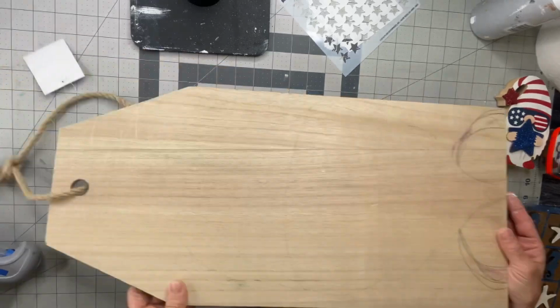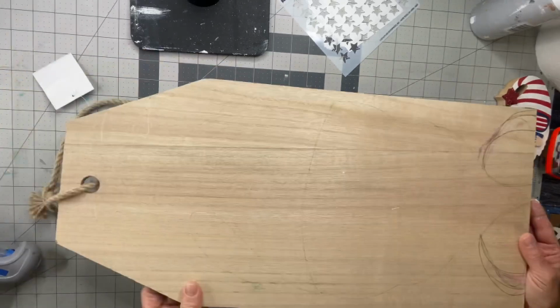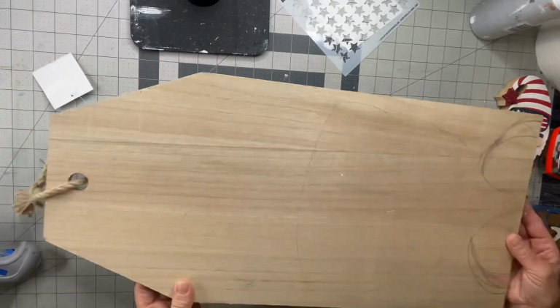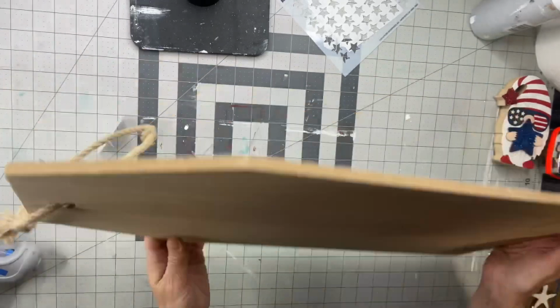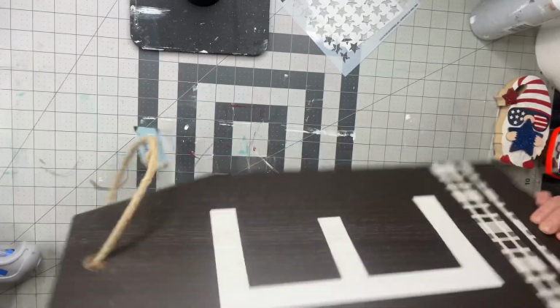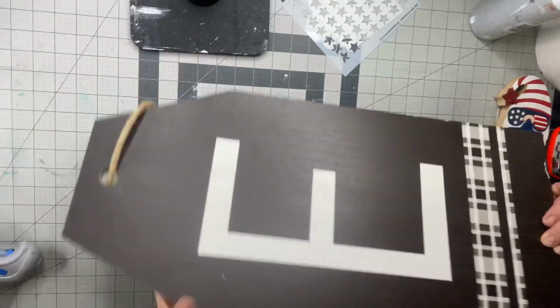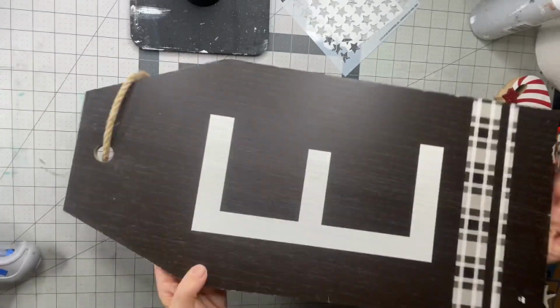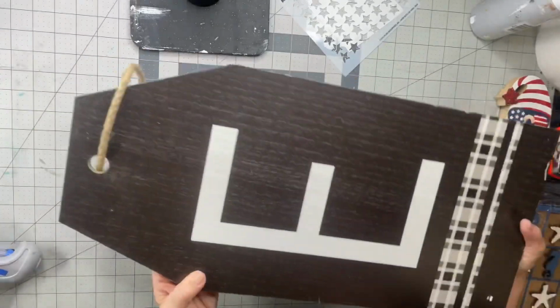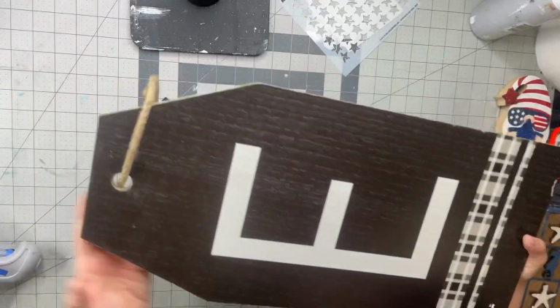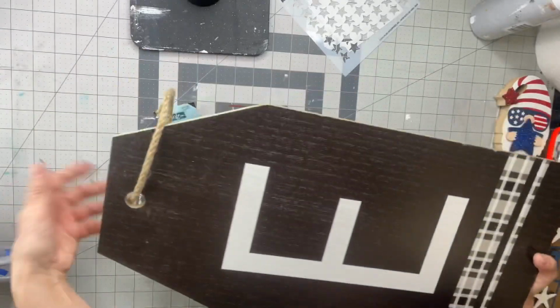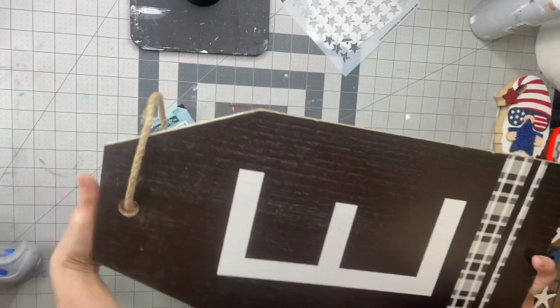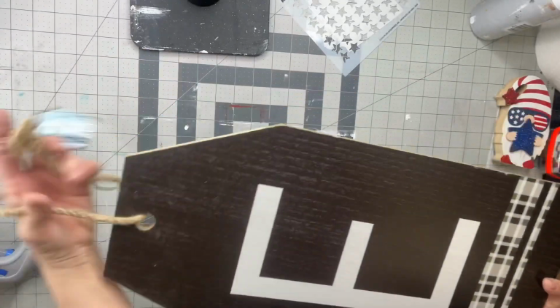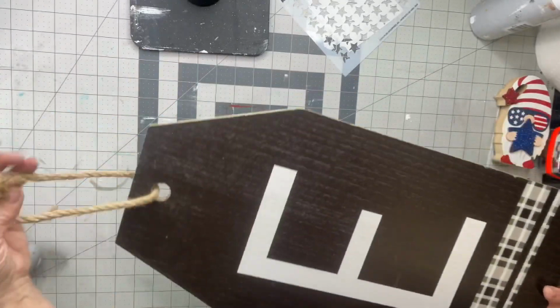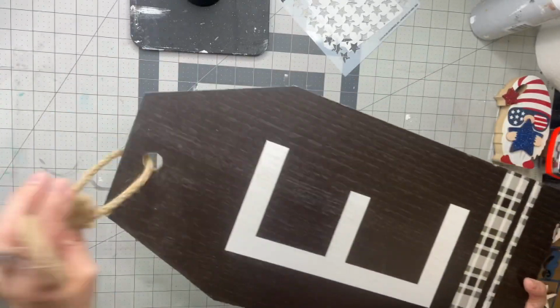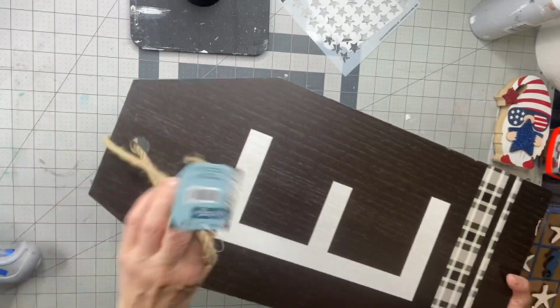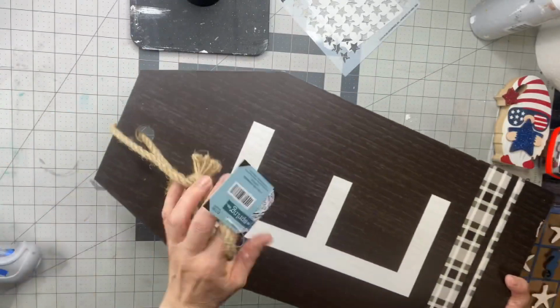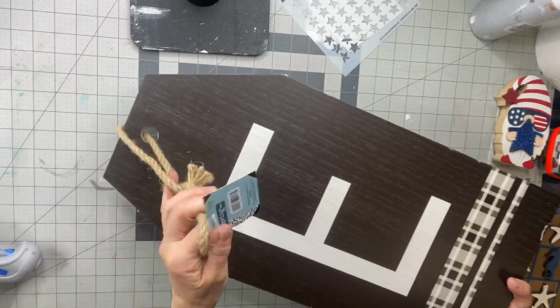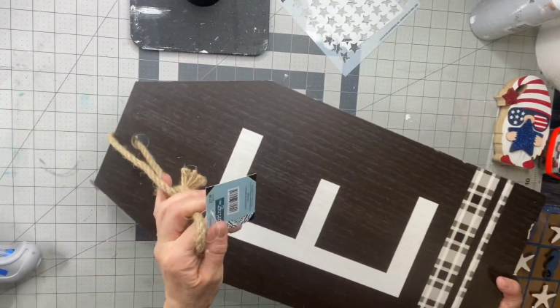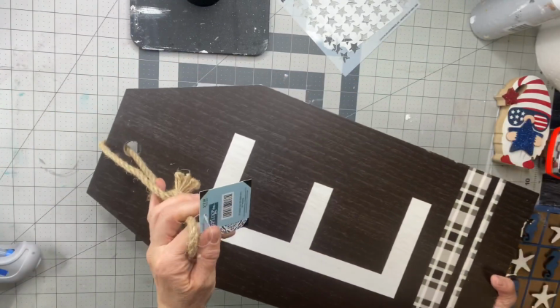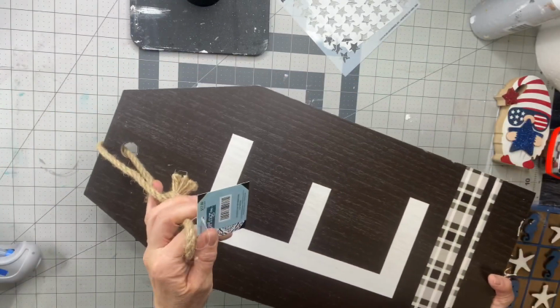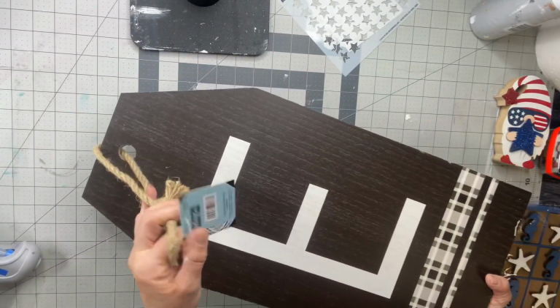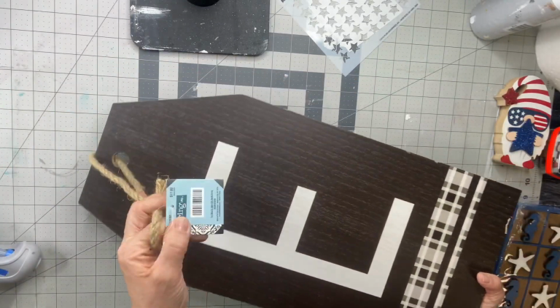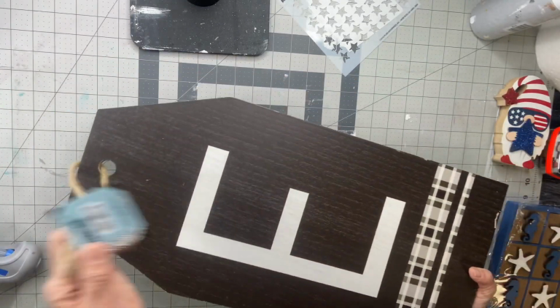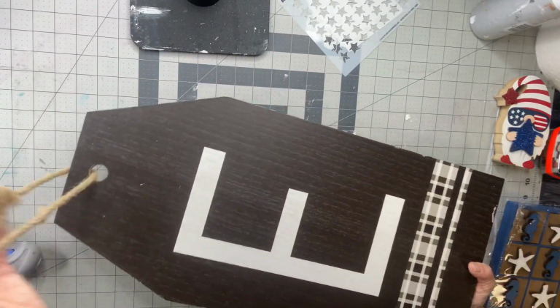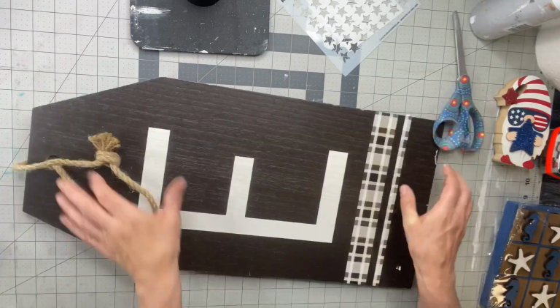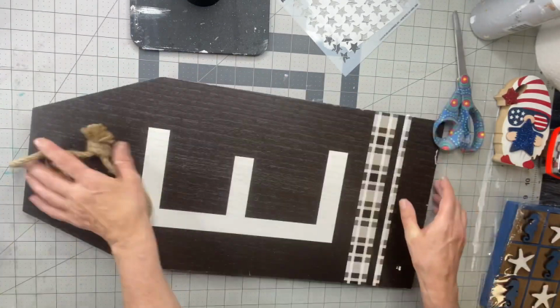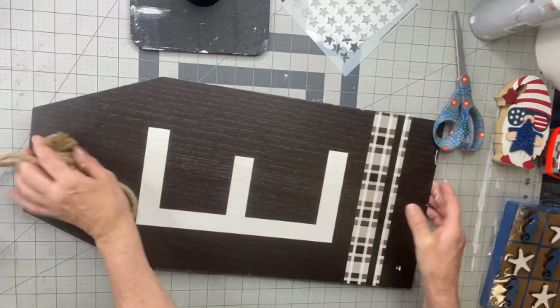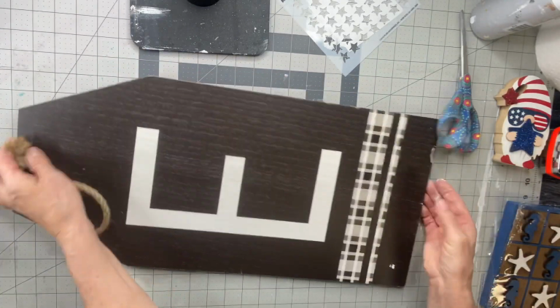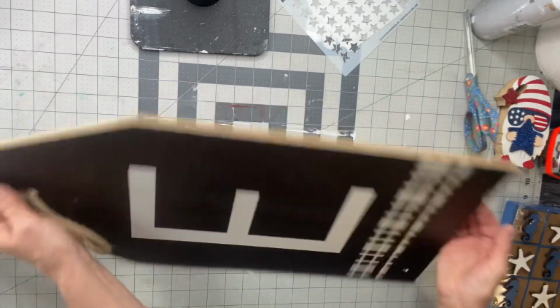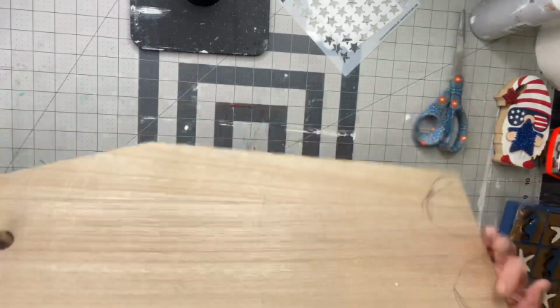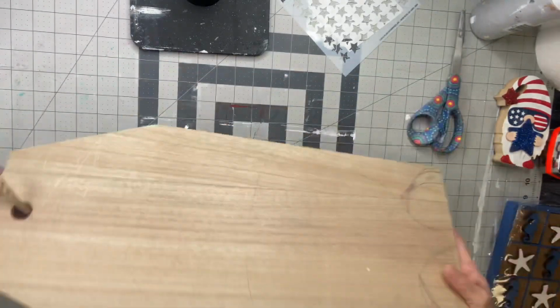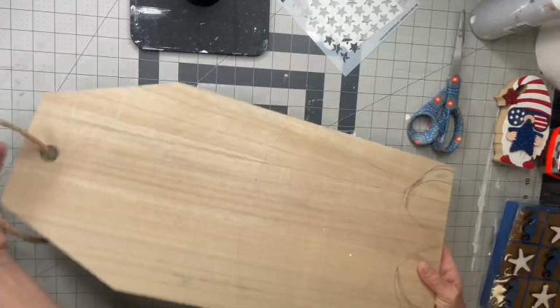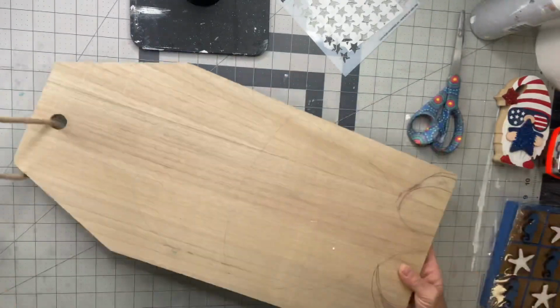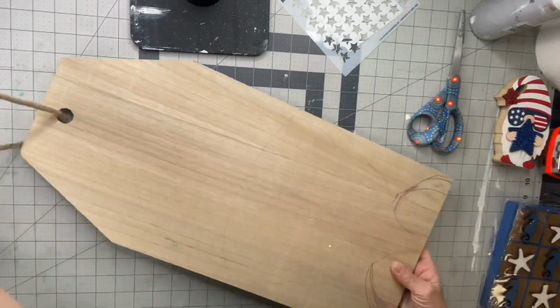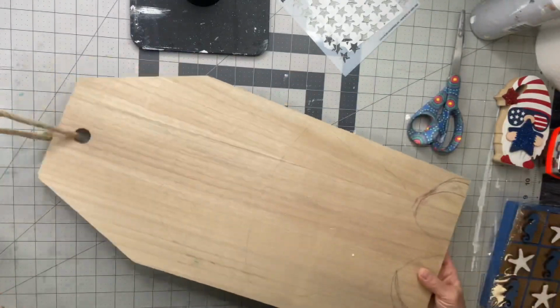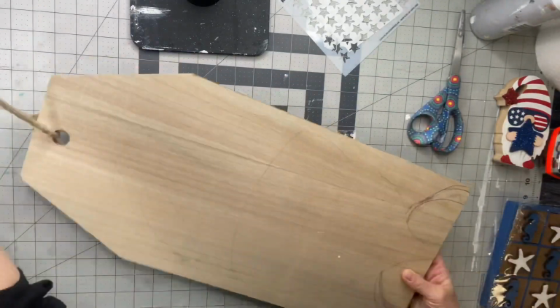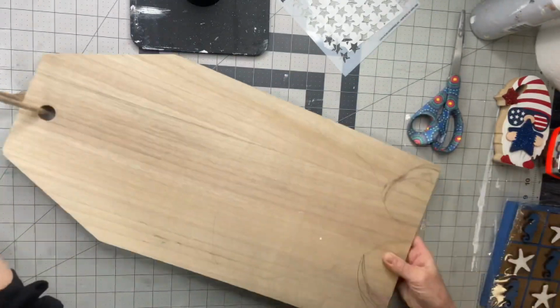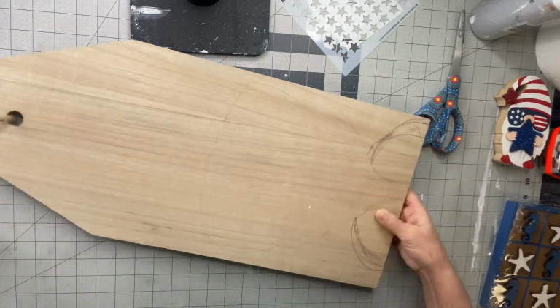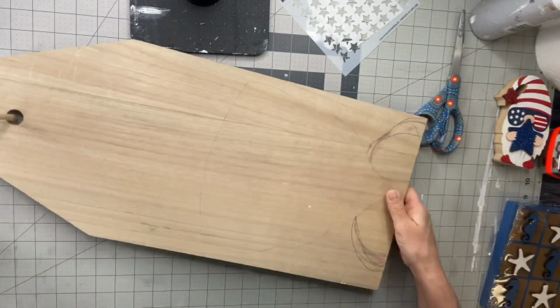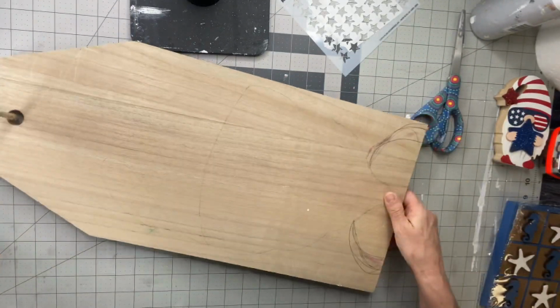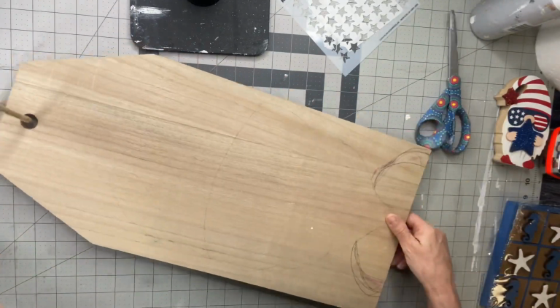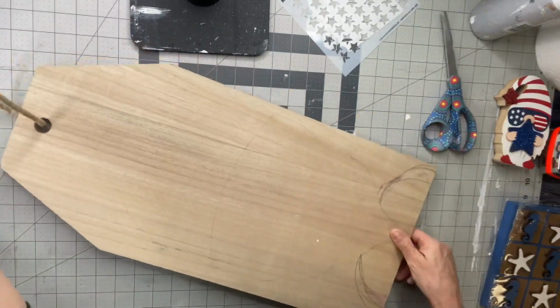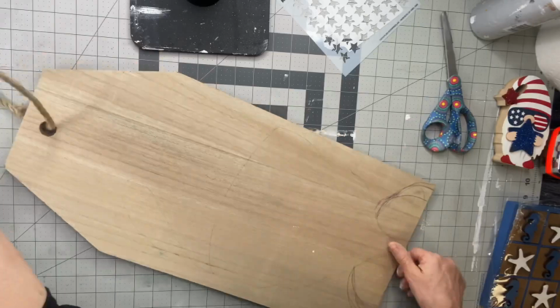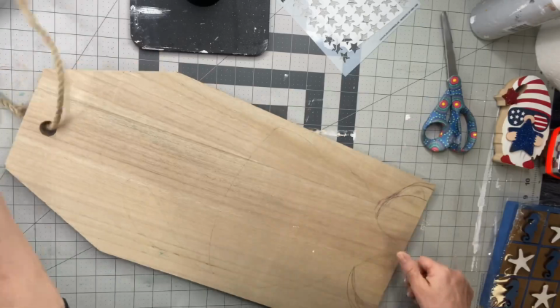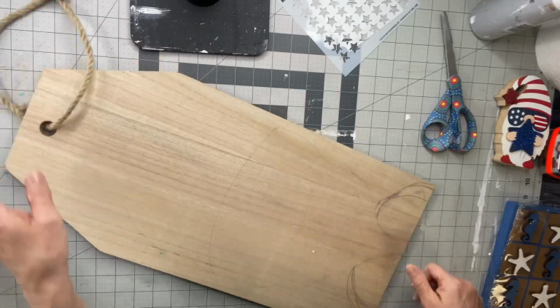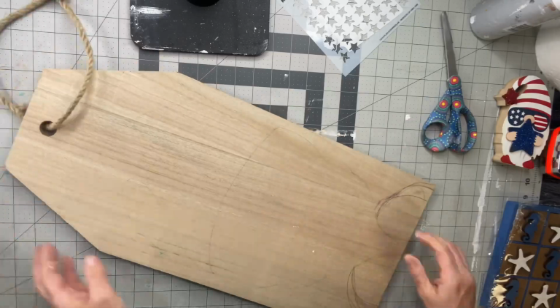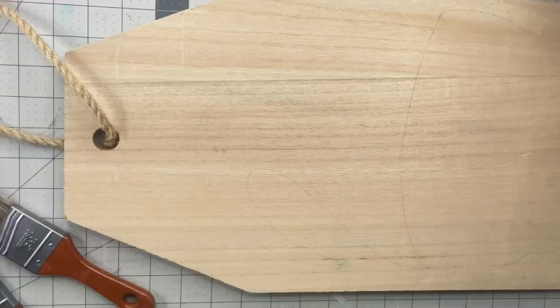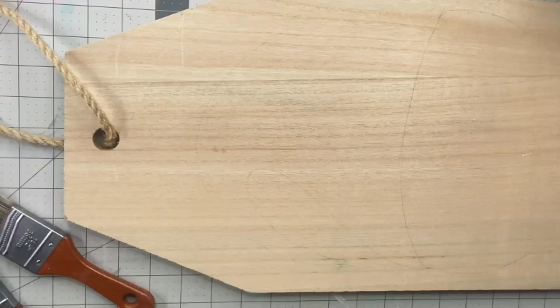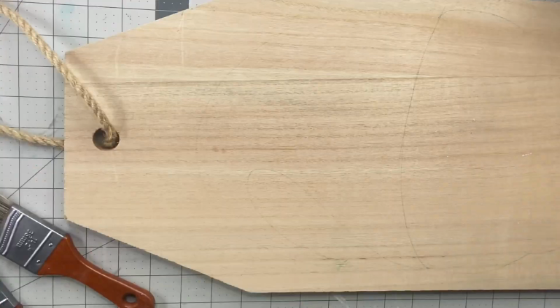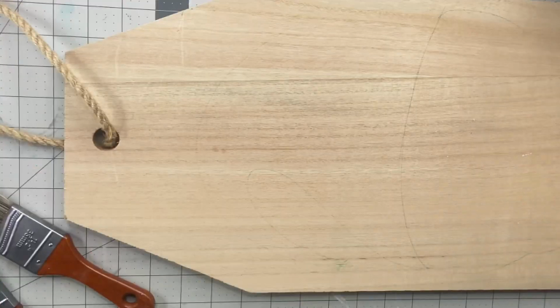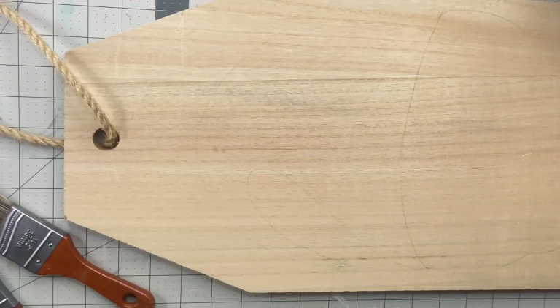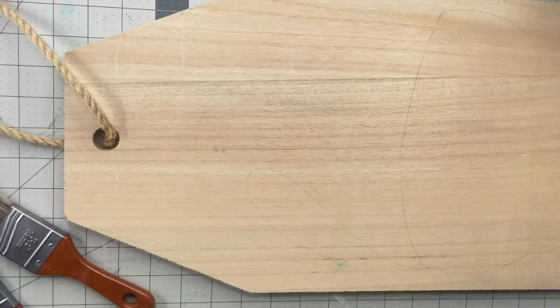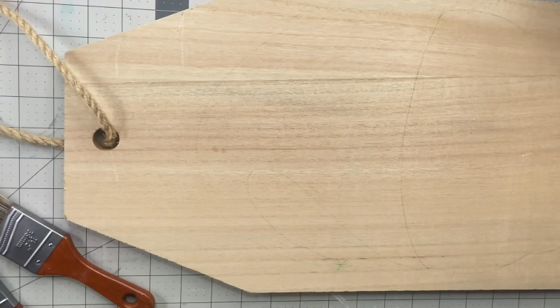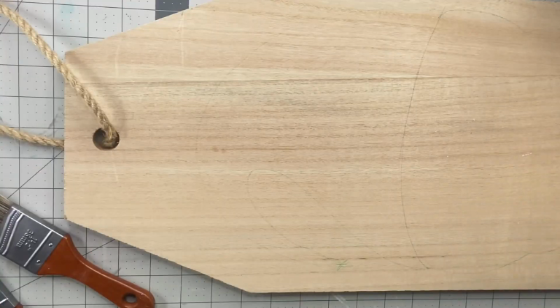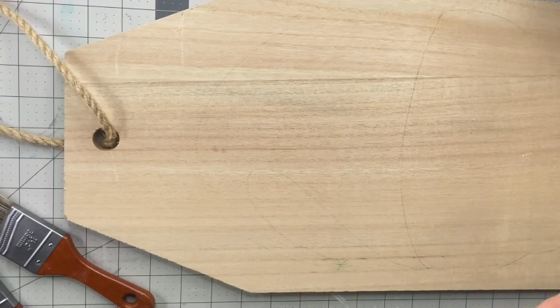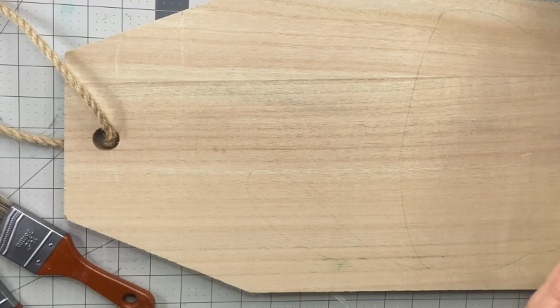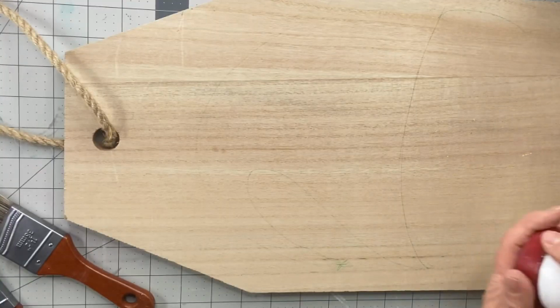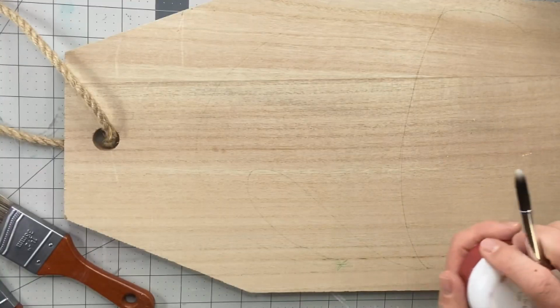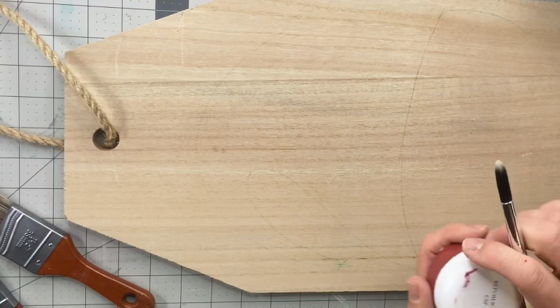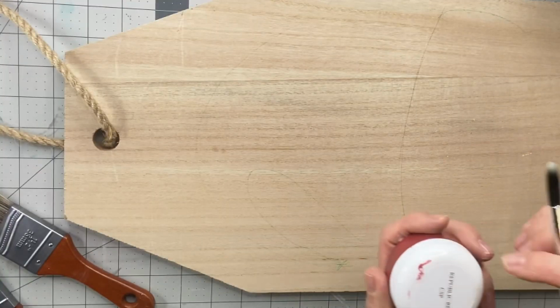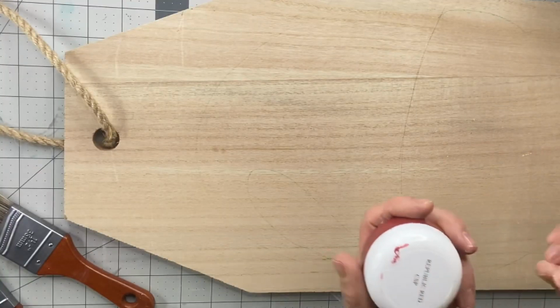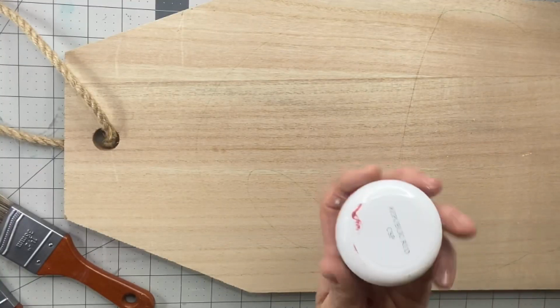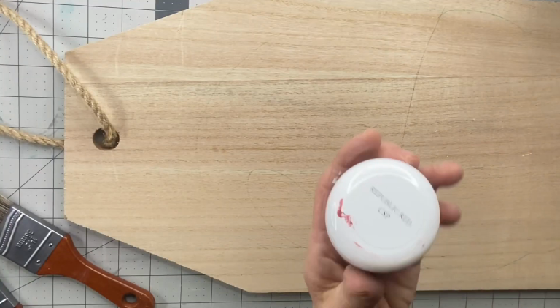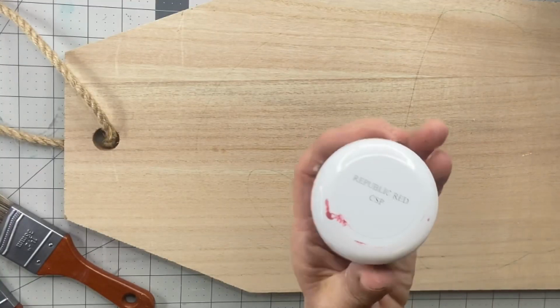I have this tag that I picked up at Hobby Lobby. They were $19.99 and they were 70% off. I don't know if you guys remember.